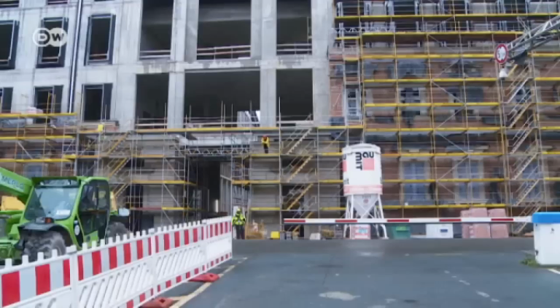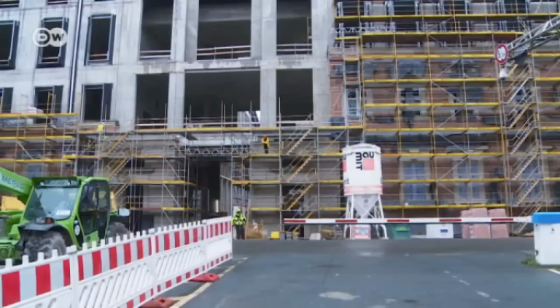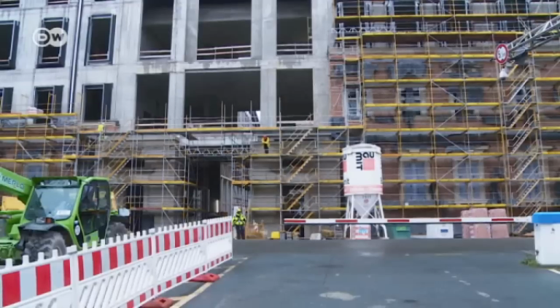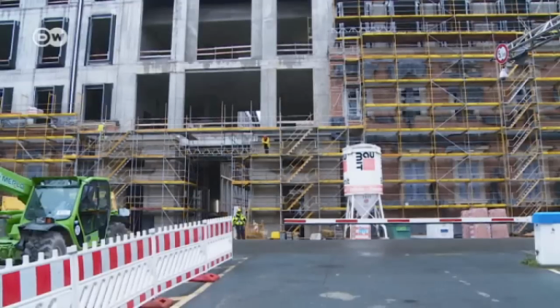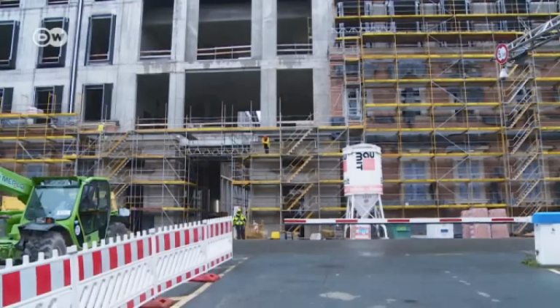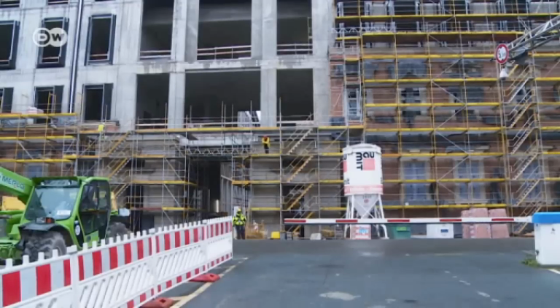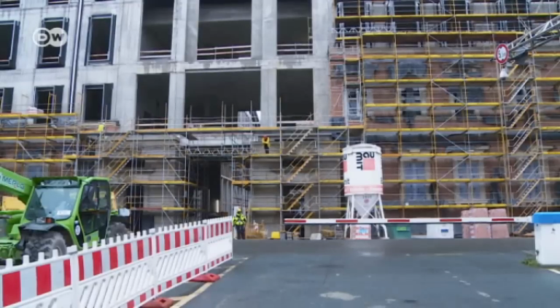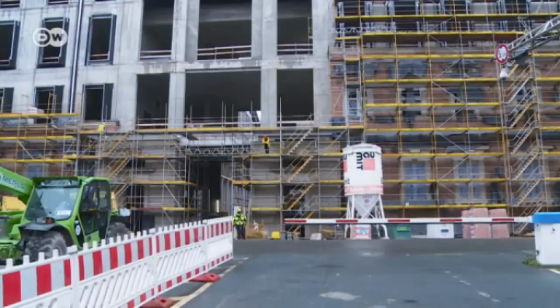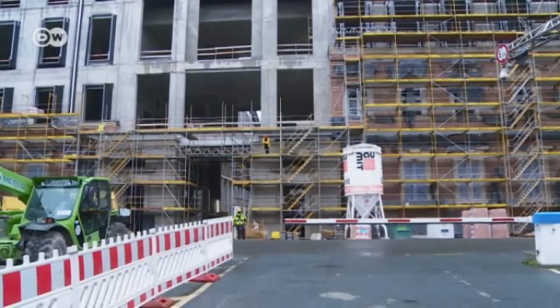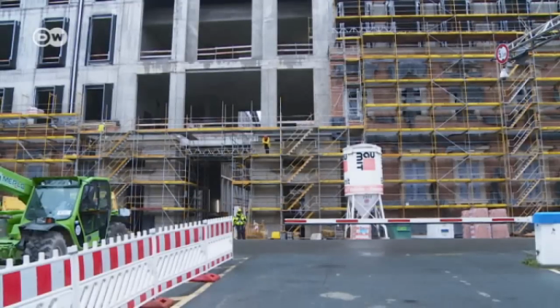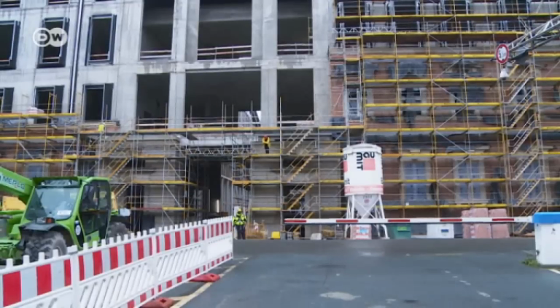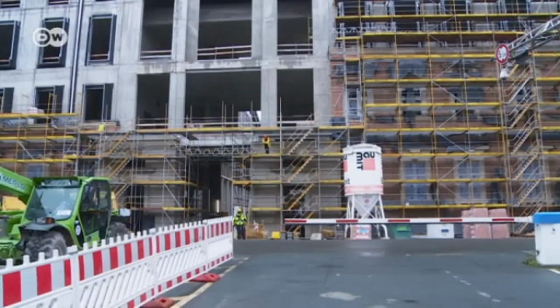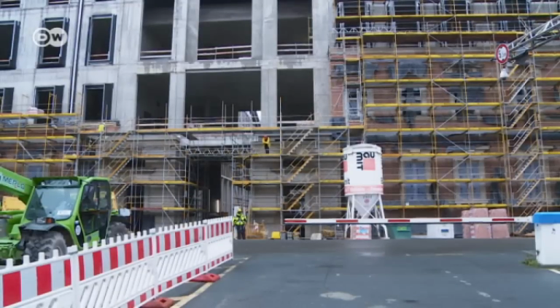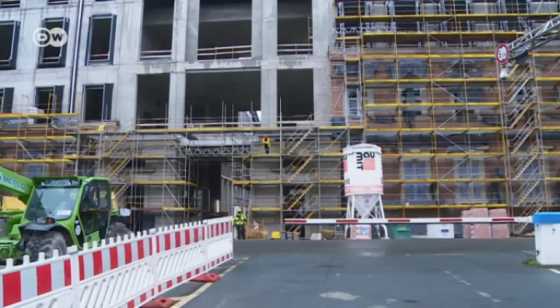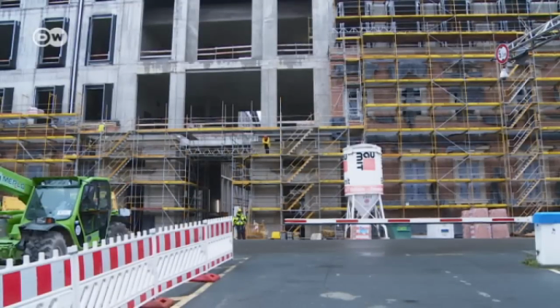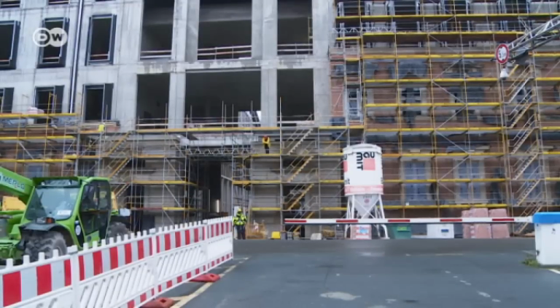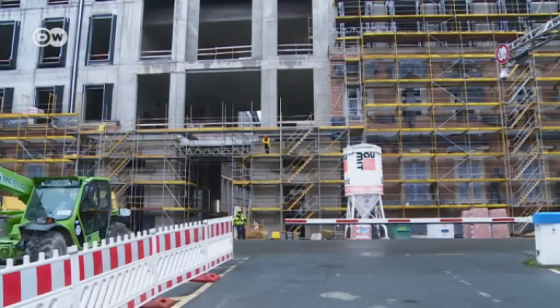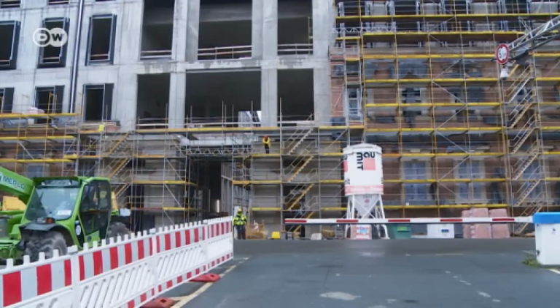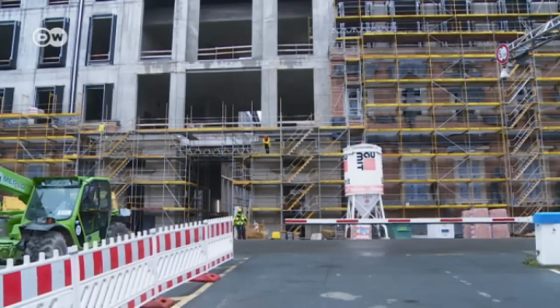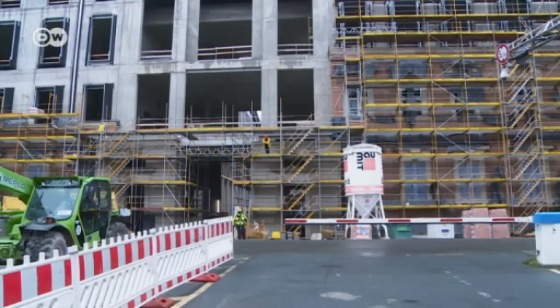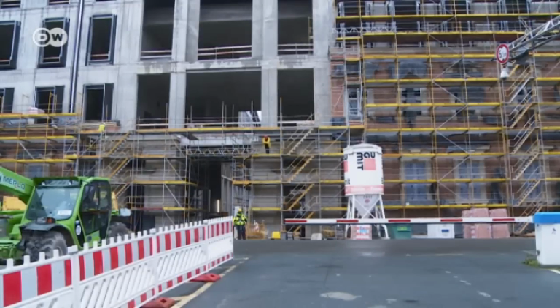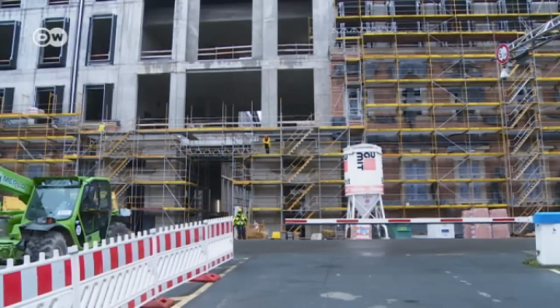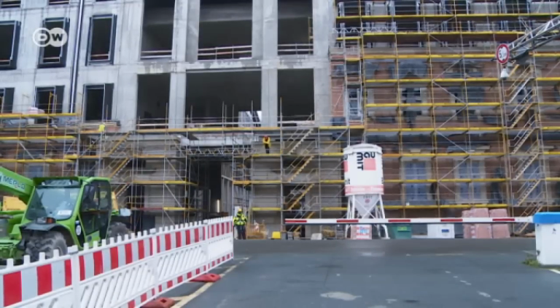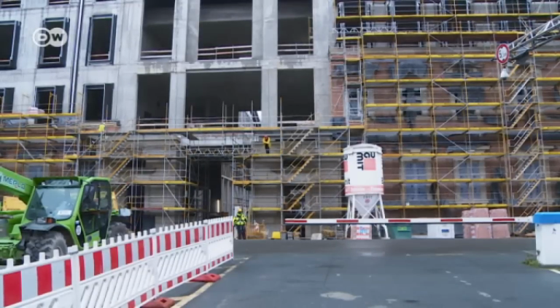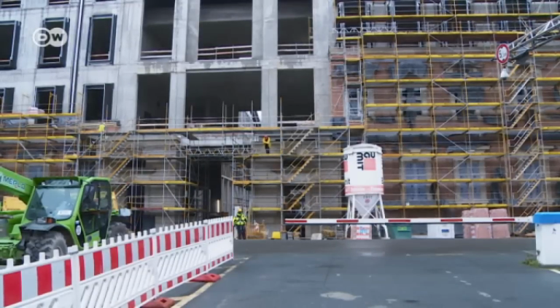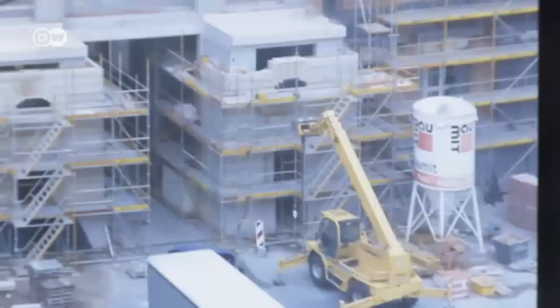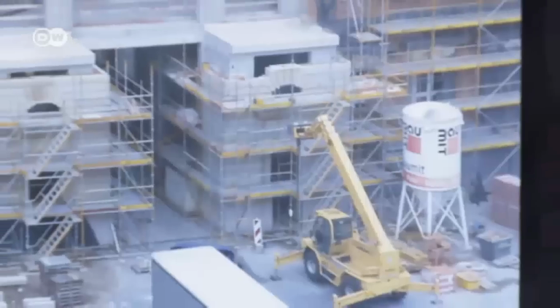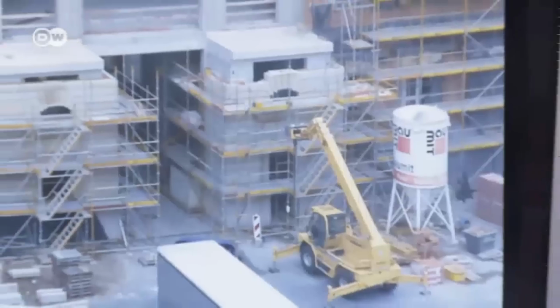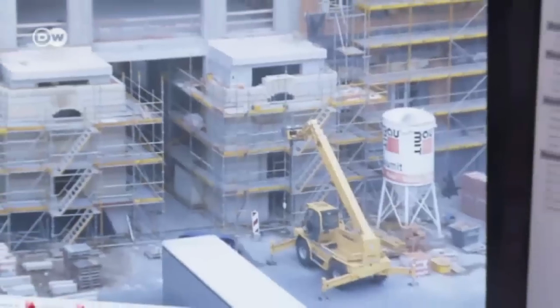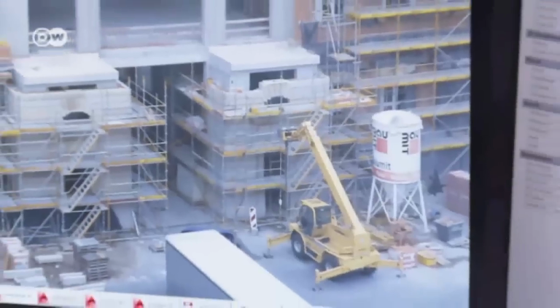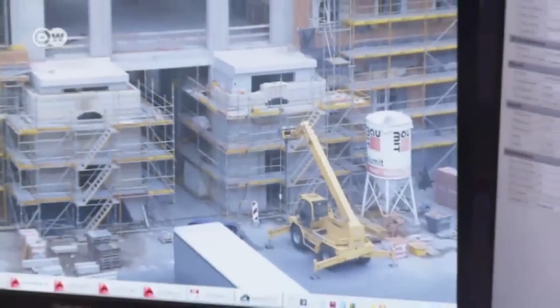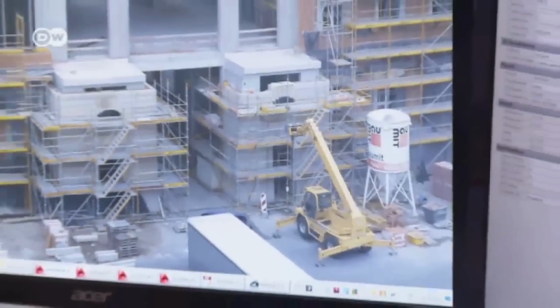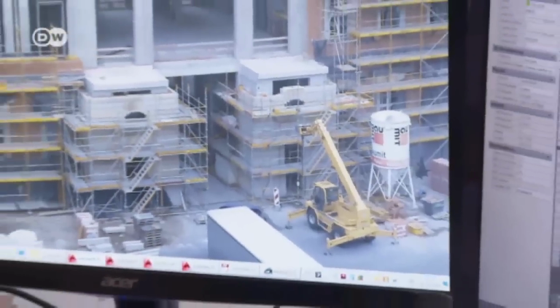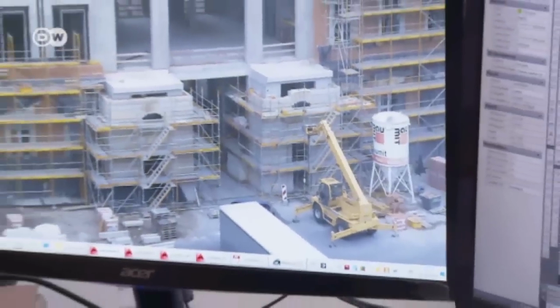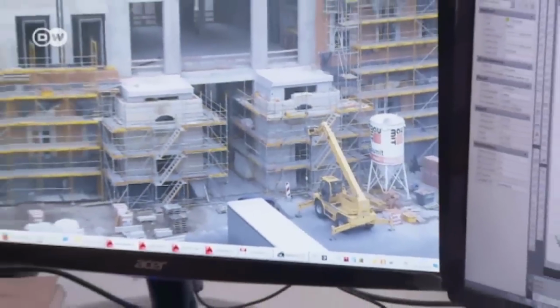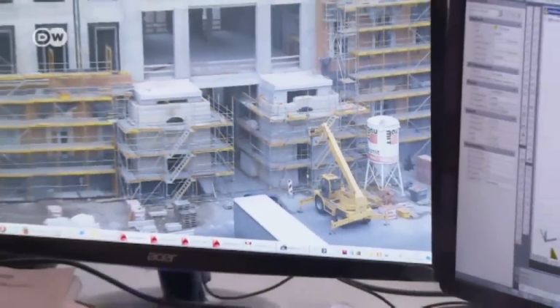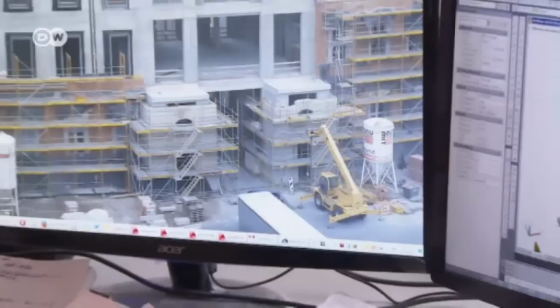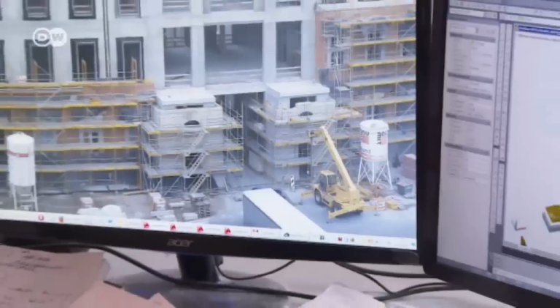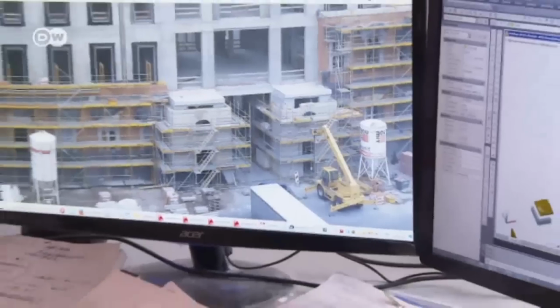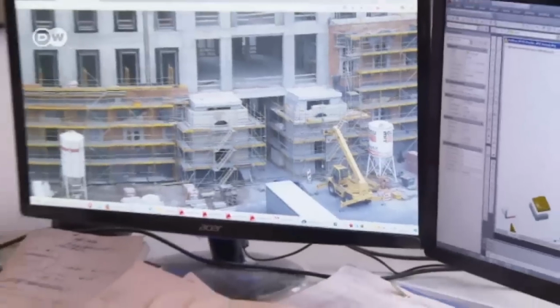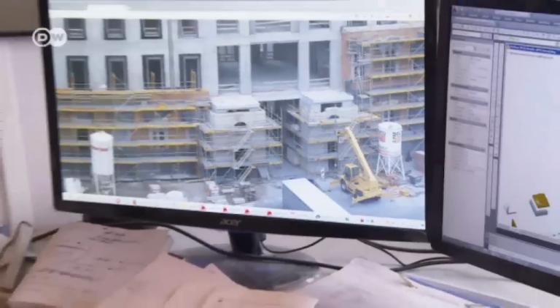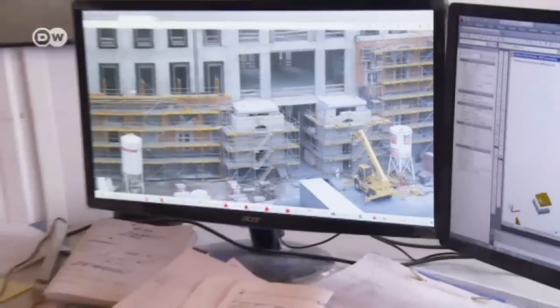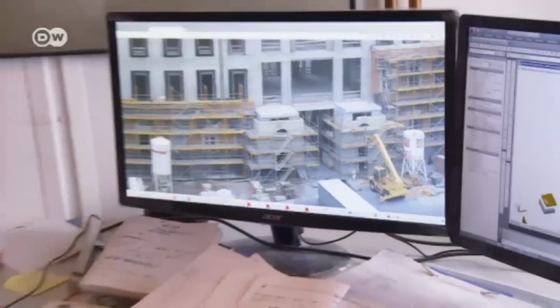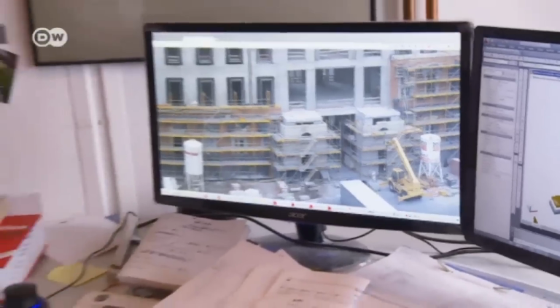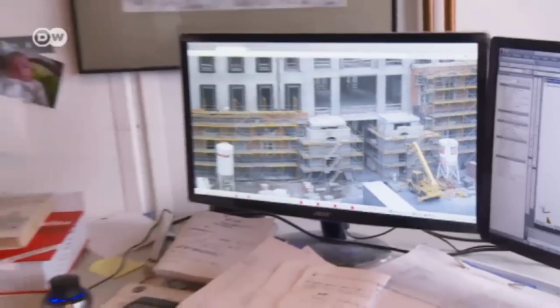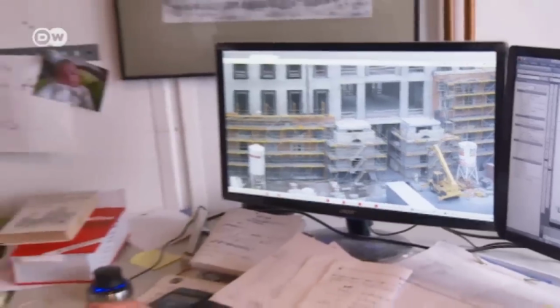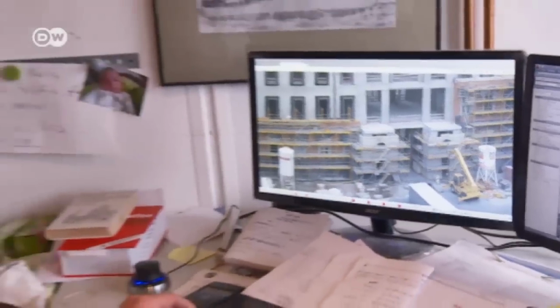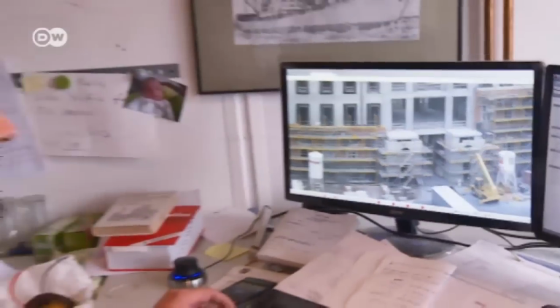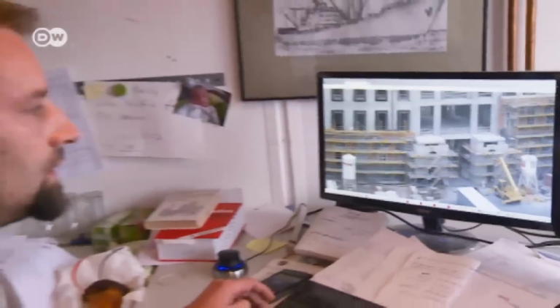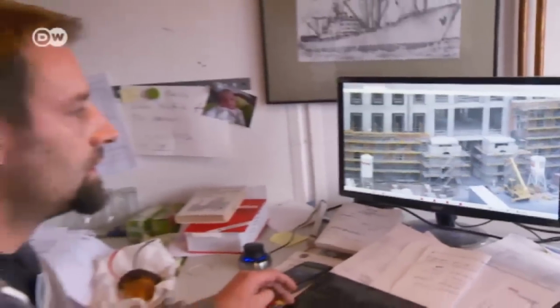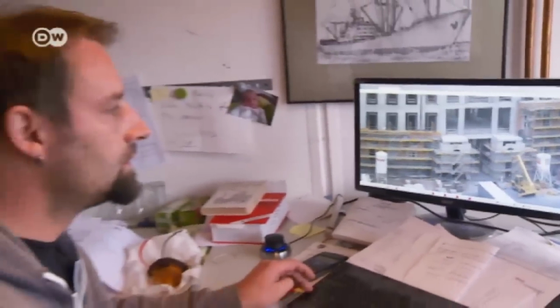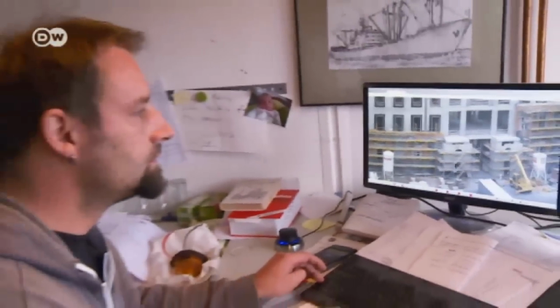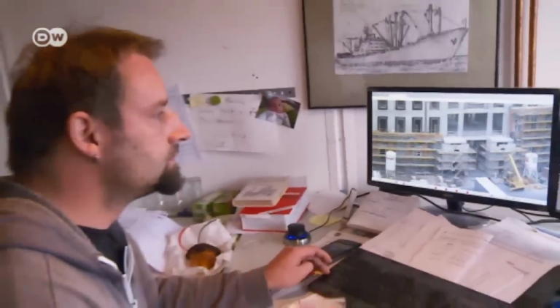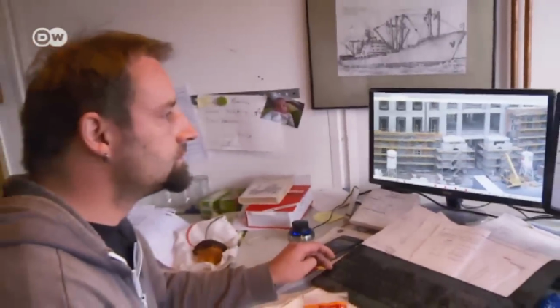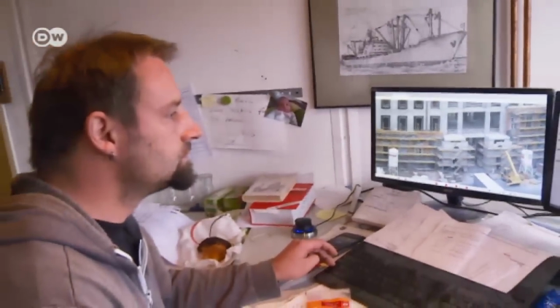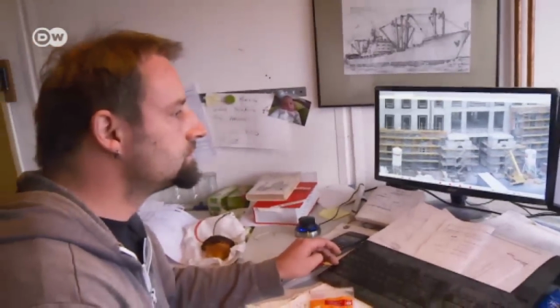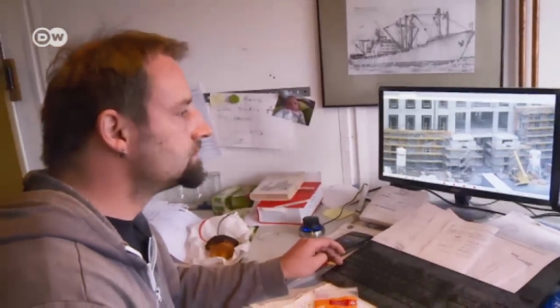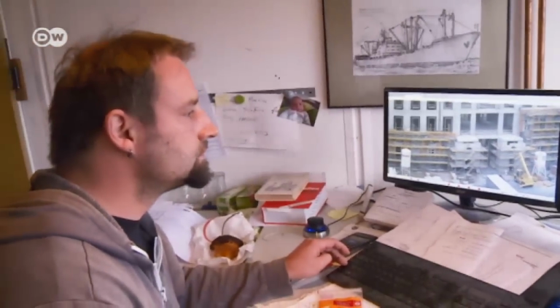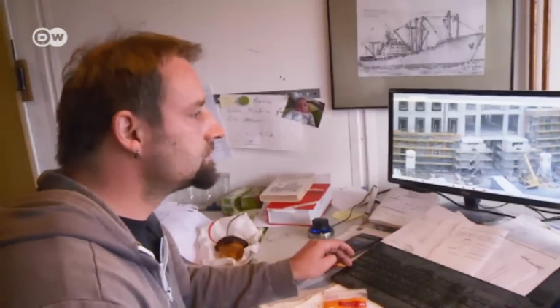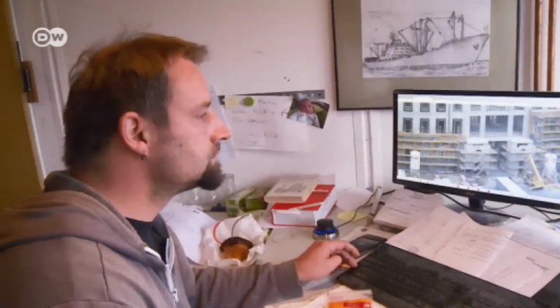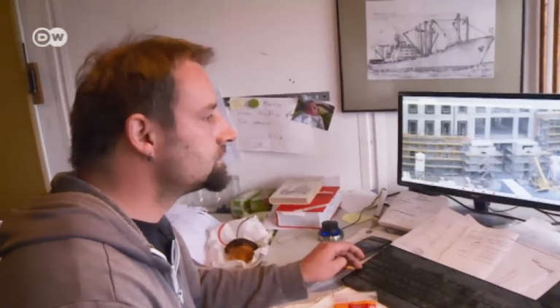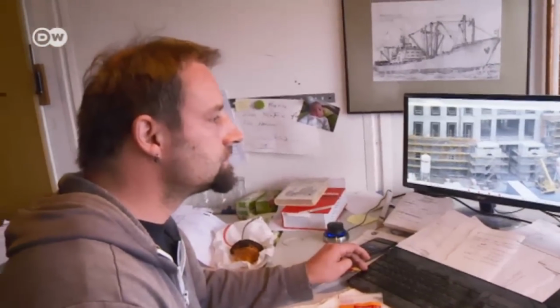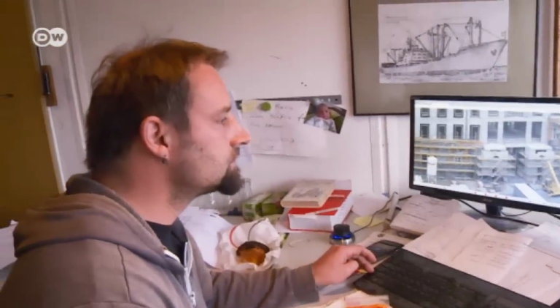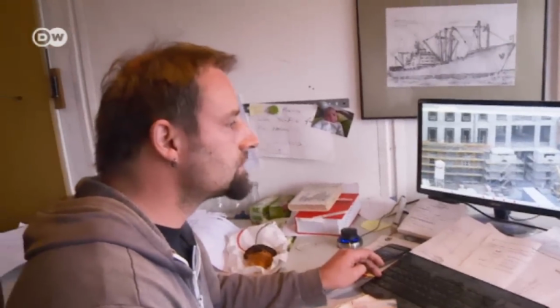Right now they're working on a side entryway. Back in Dresden, Schubert's staff can follow the progress live via webcam.